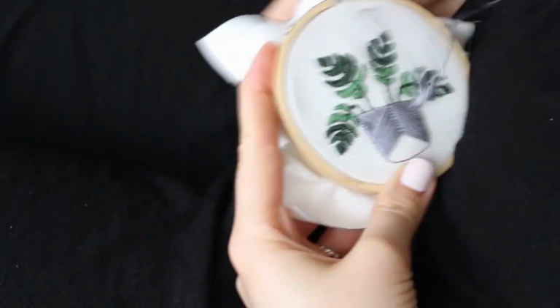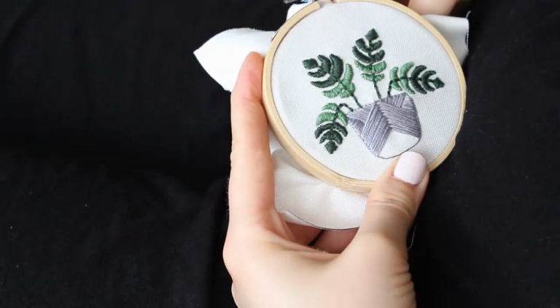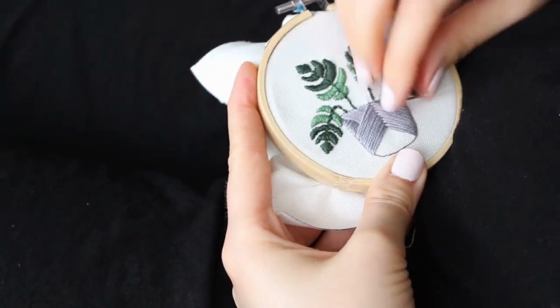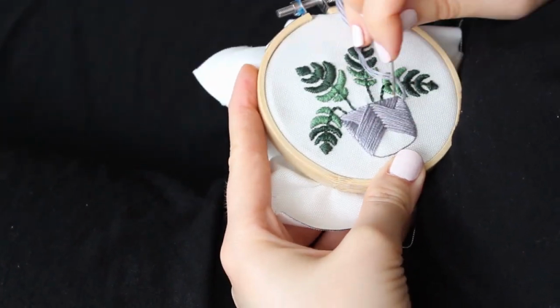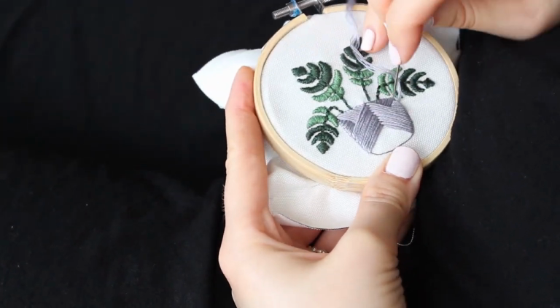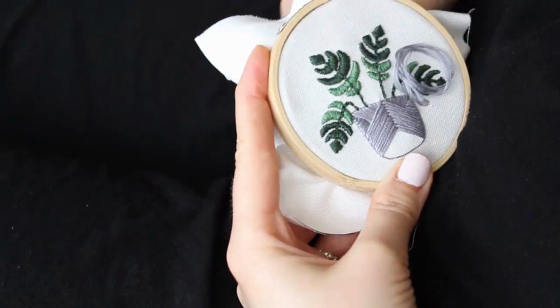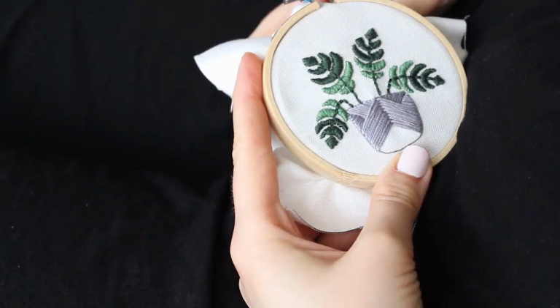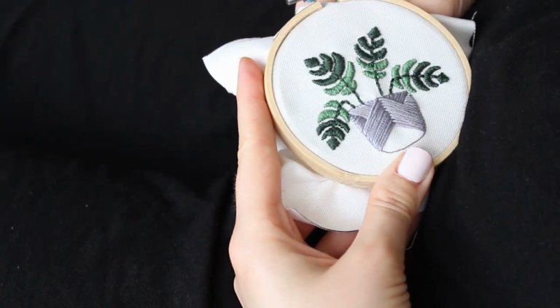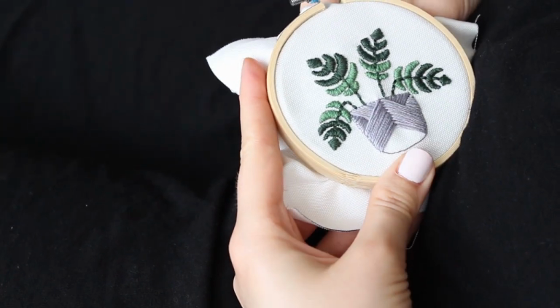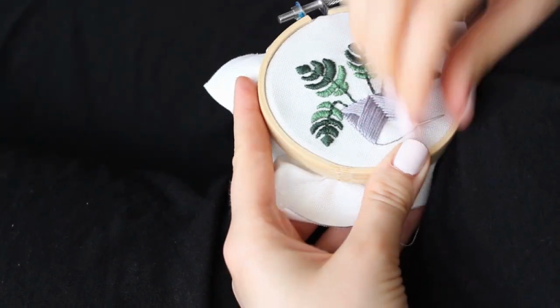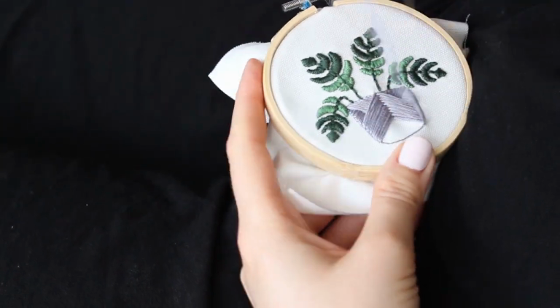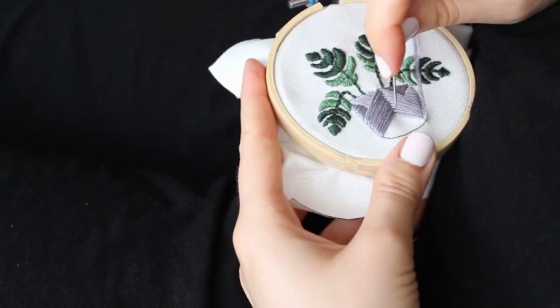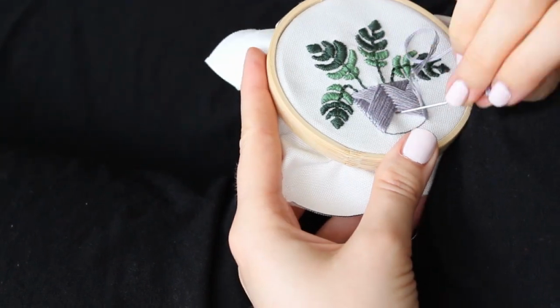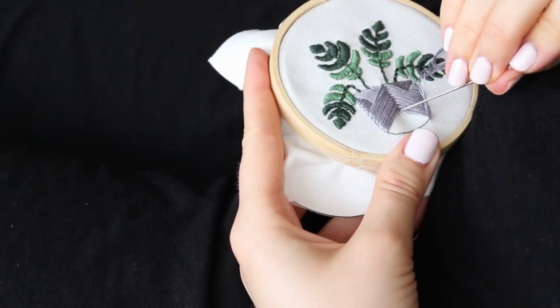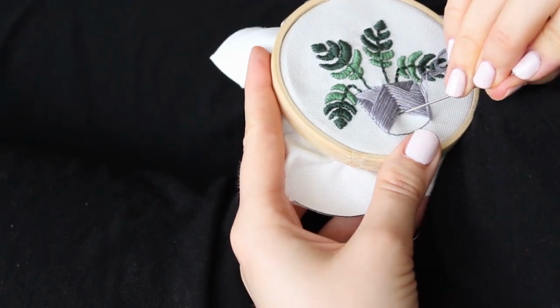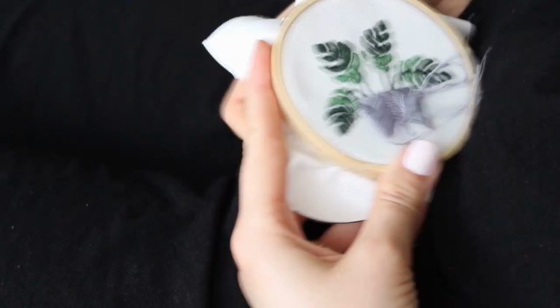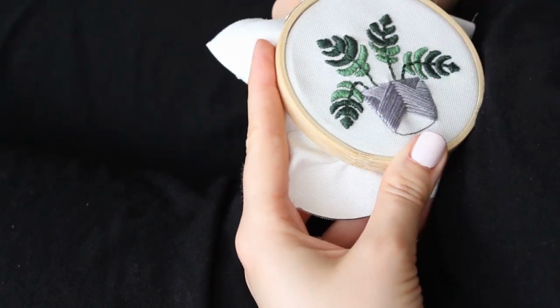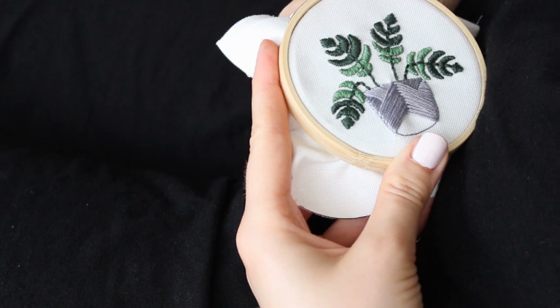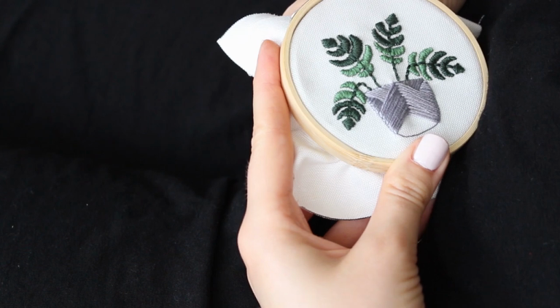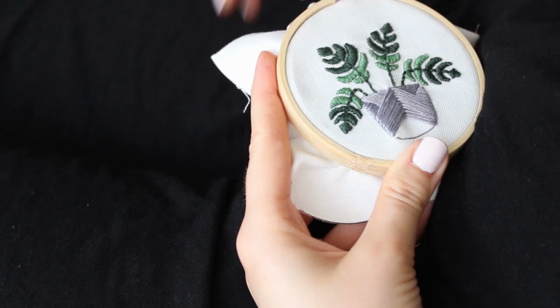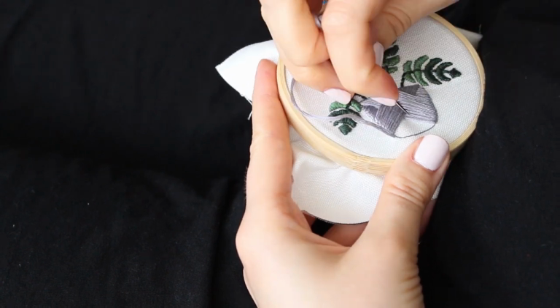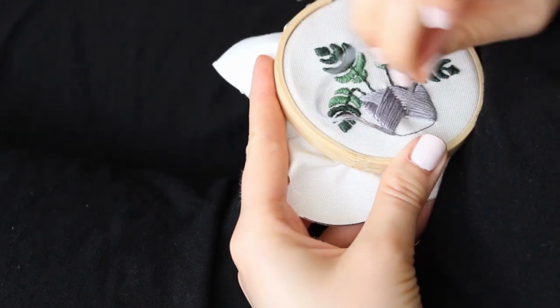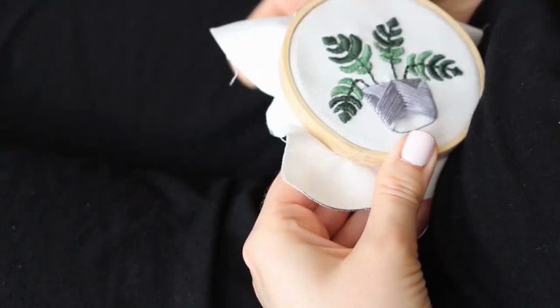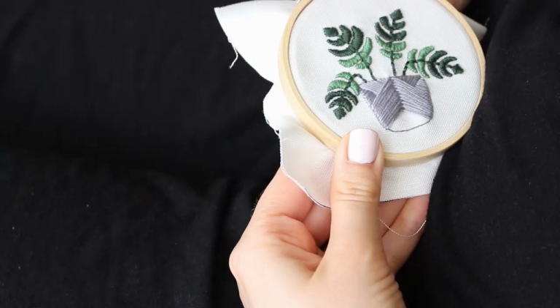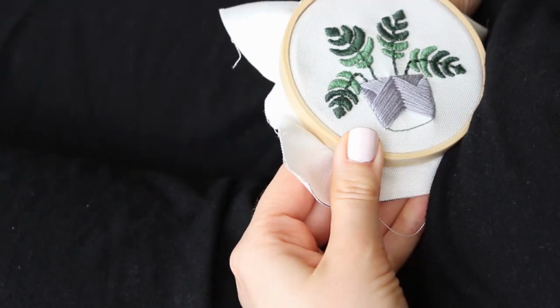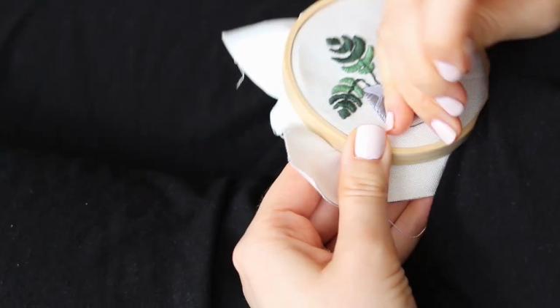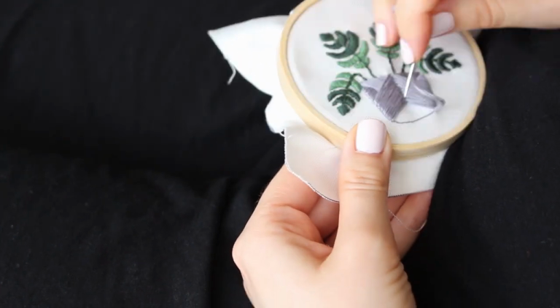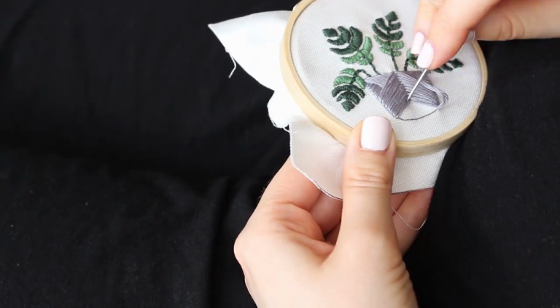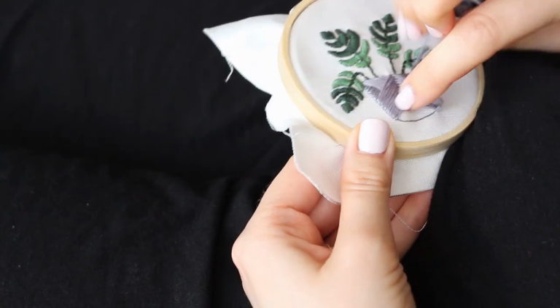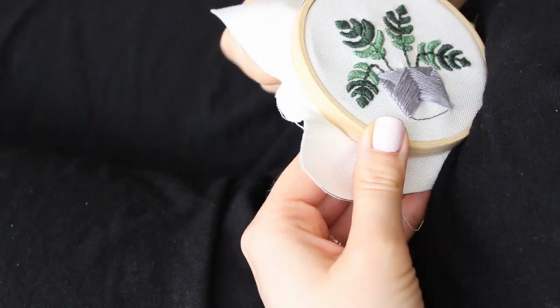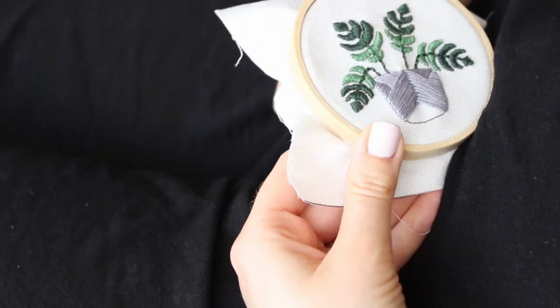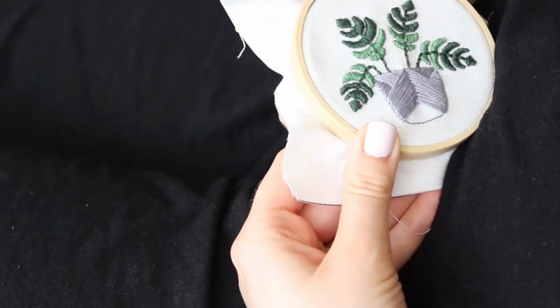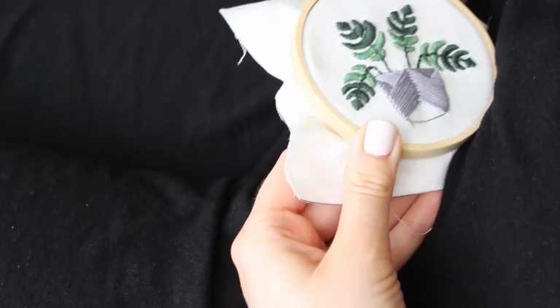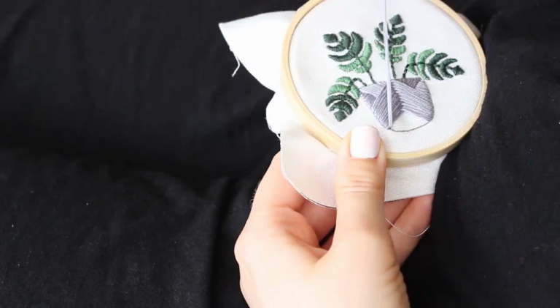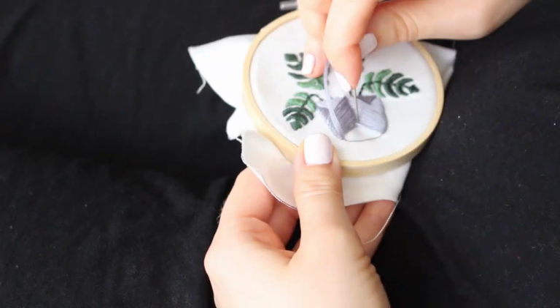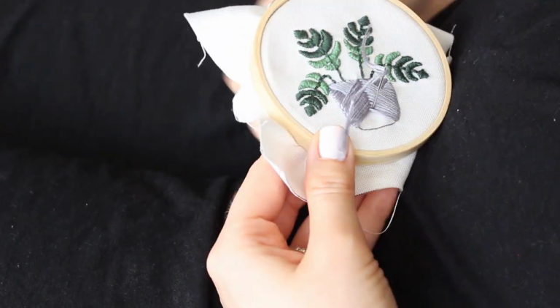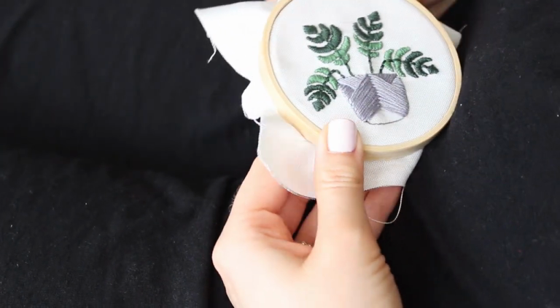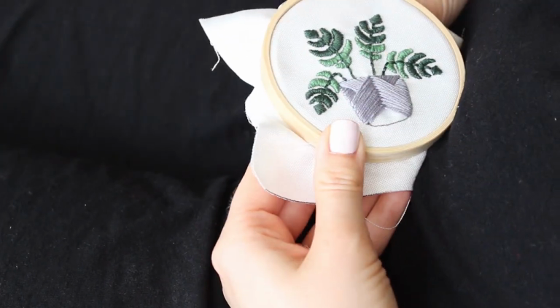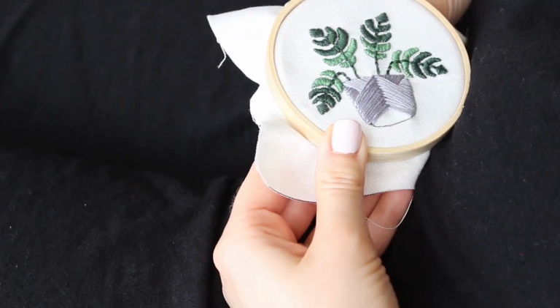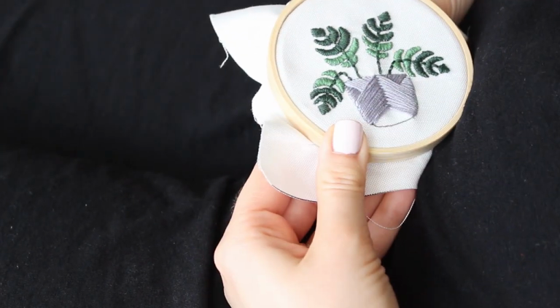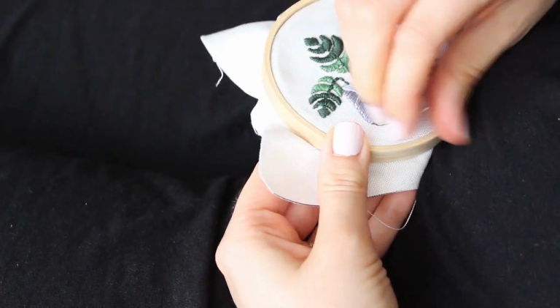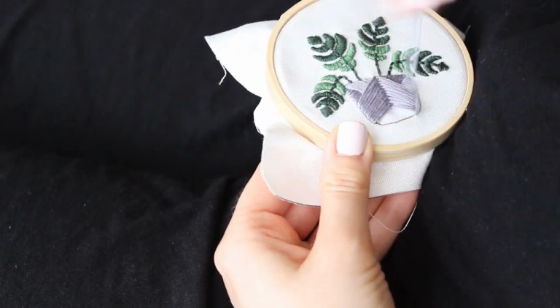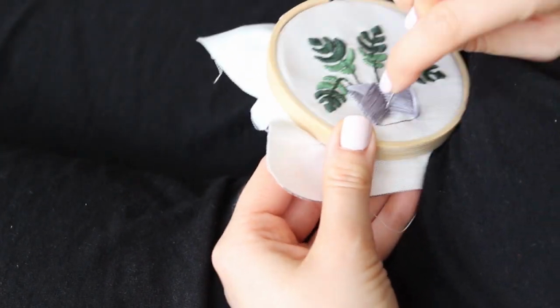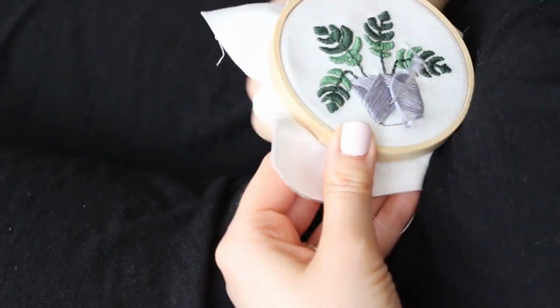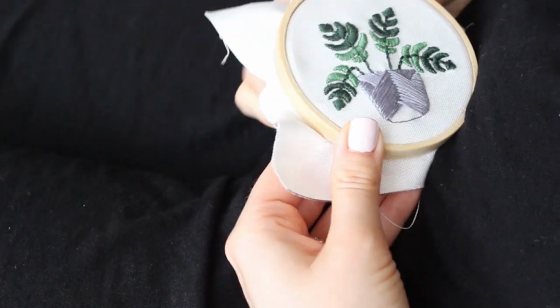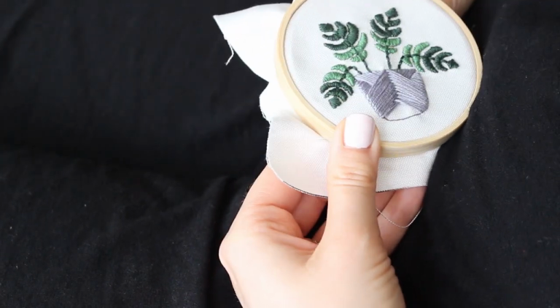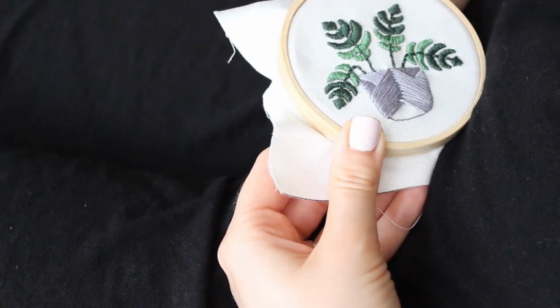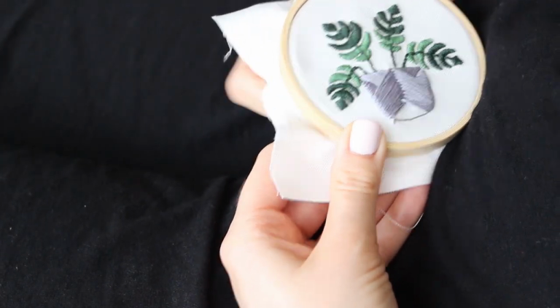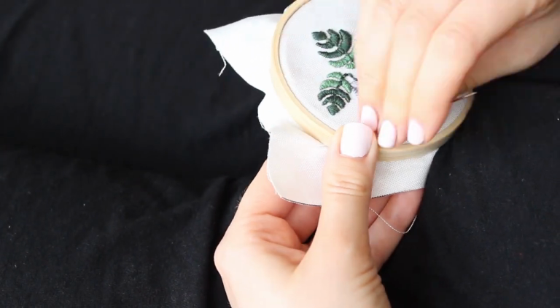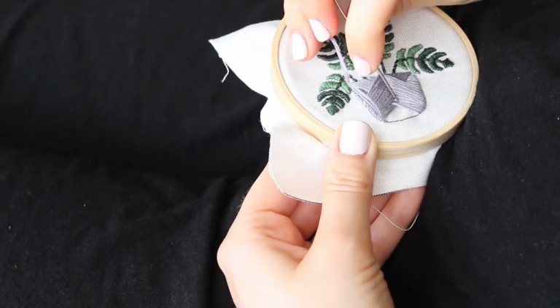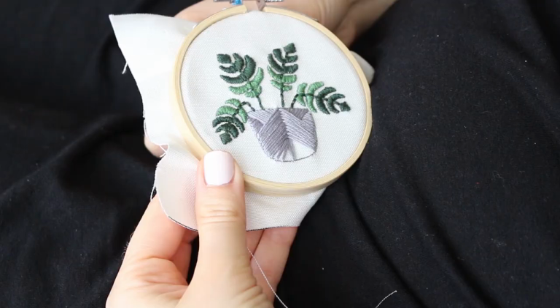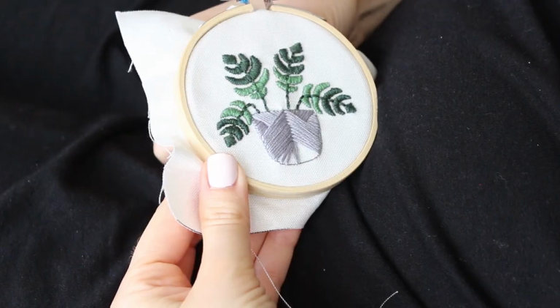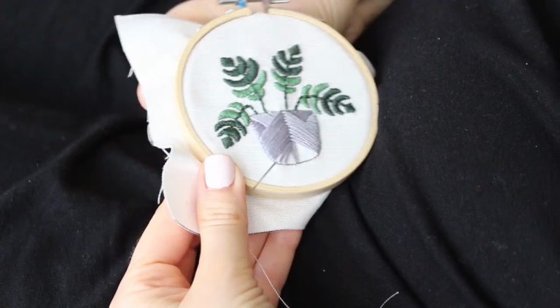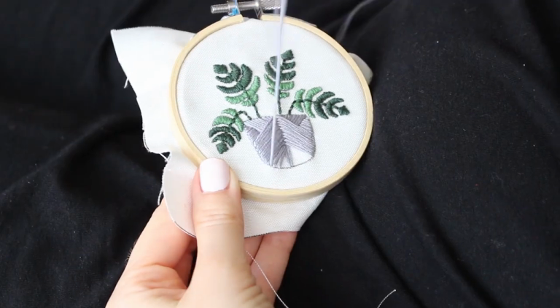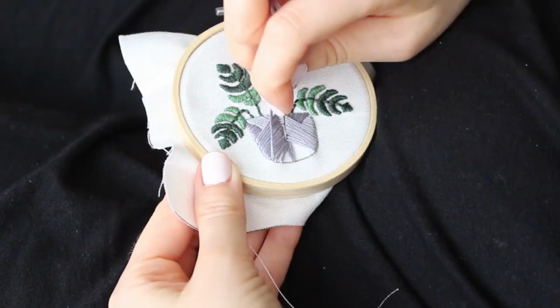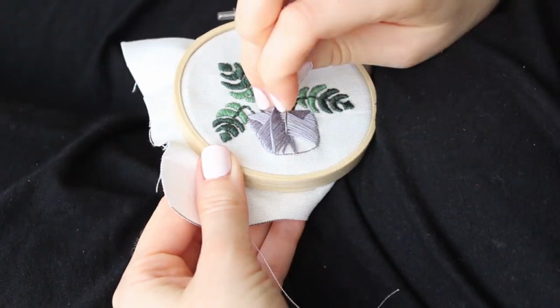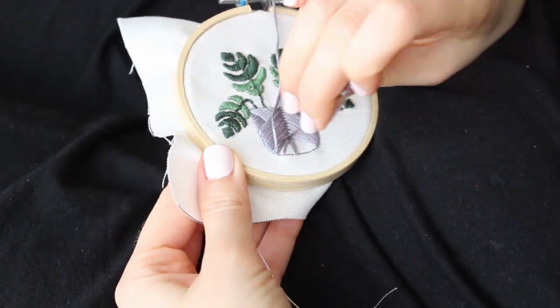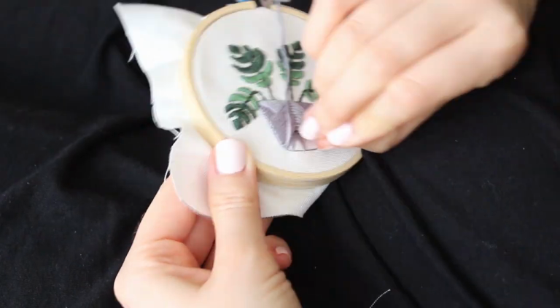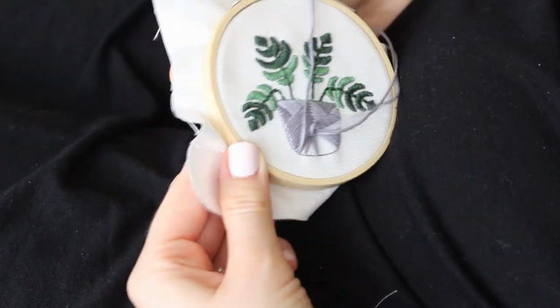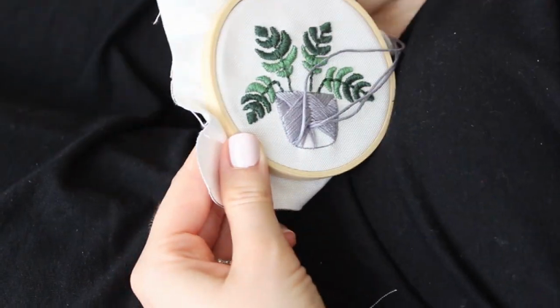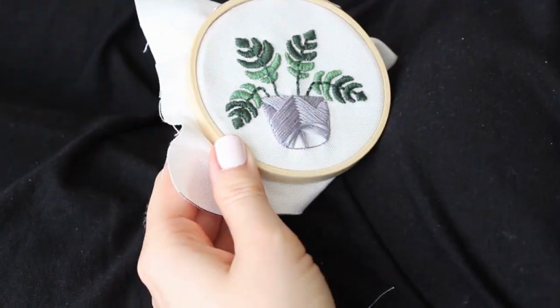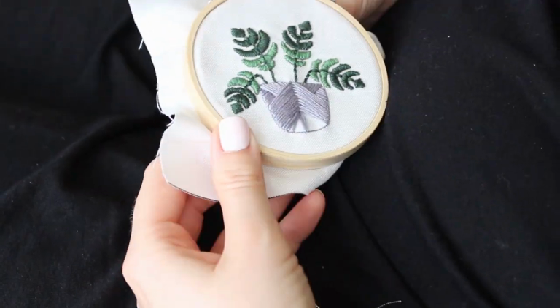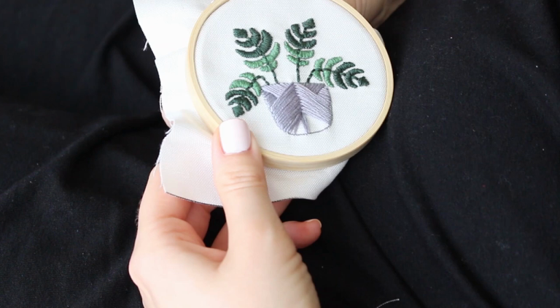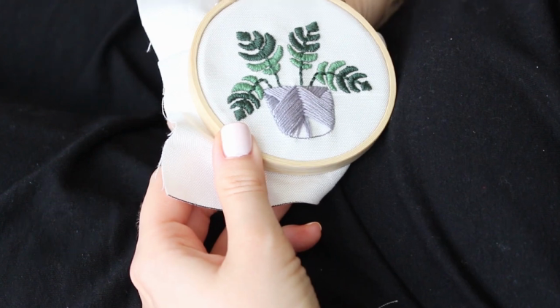Then I fill out the blank sides with regular satin stitch at a little 45-degree angle. And last, I fill the bottom section with satin stitch but I always go to the same spot at the middle.